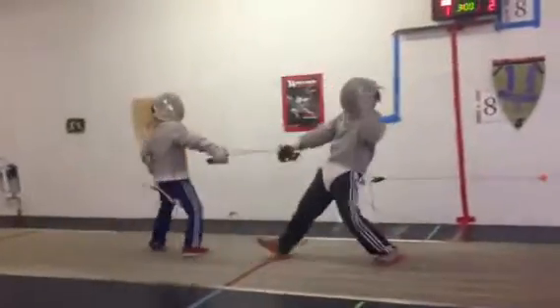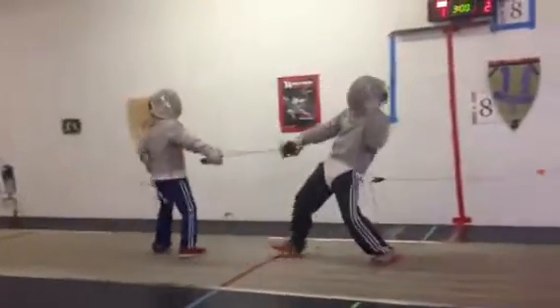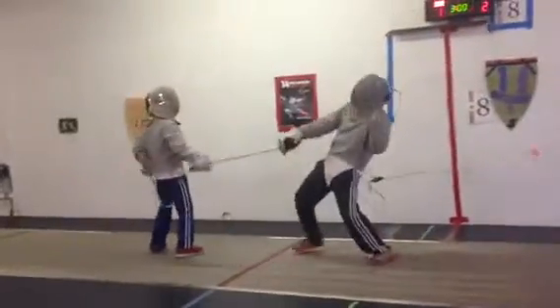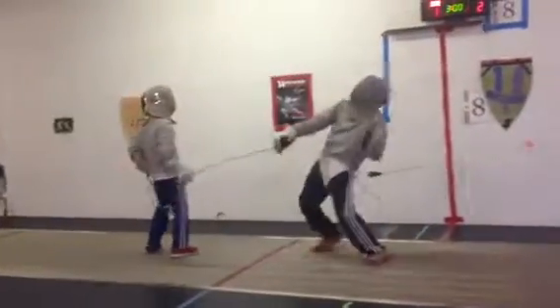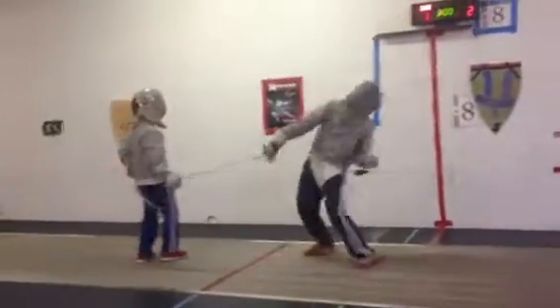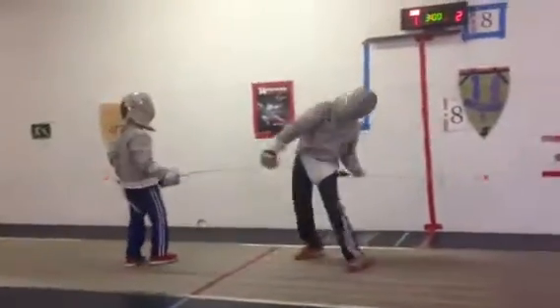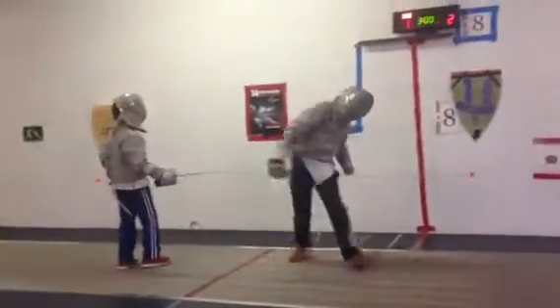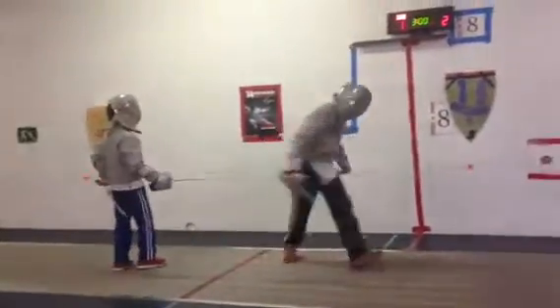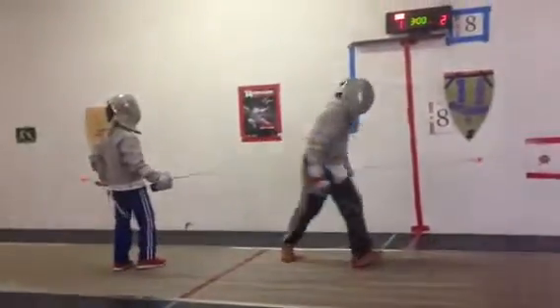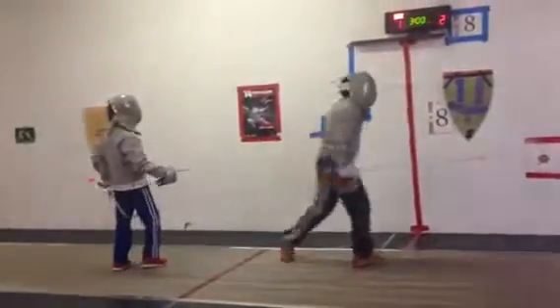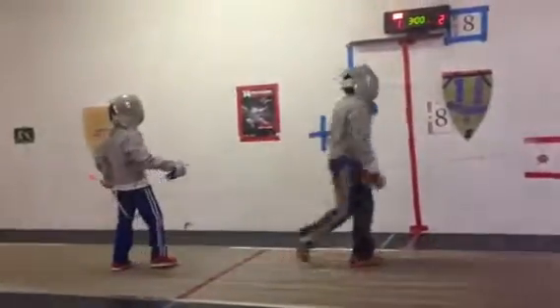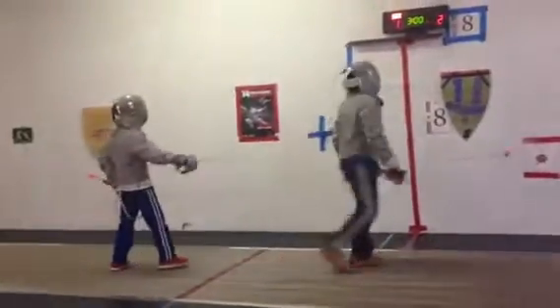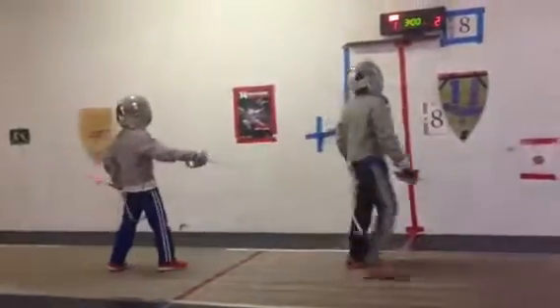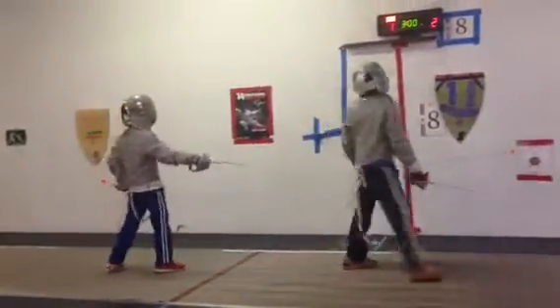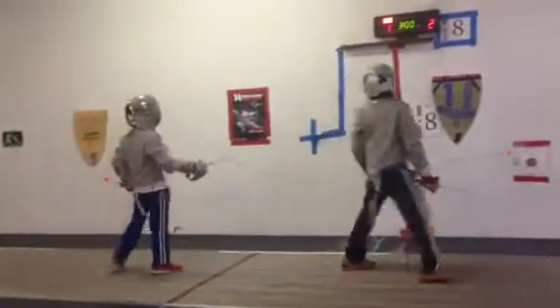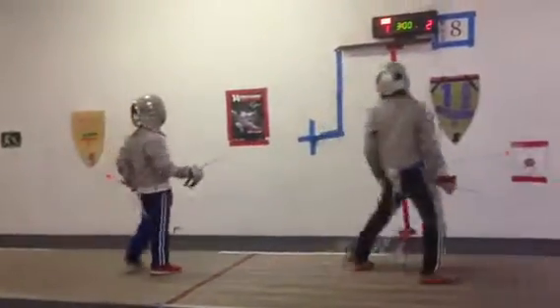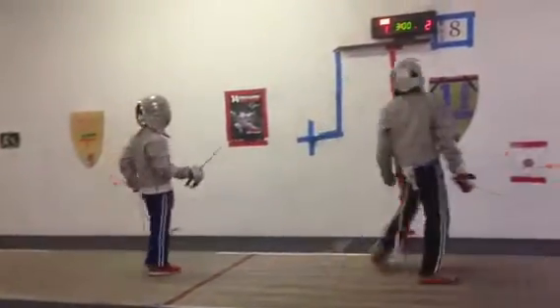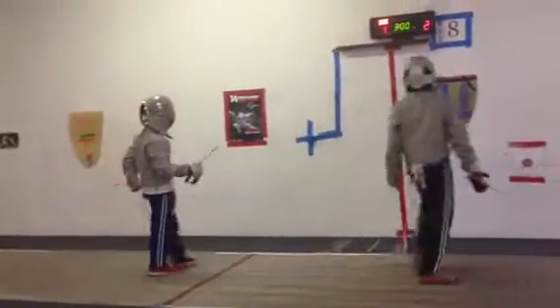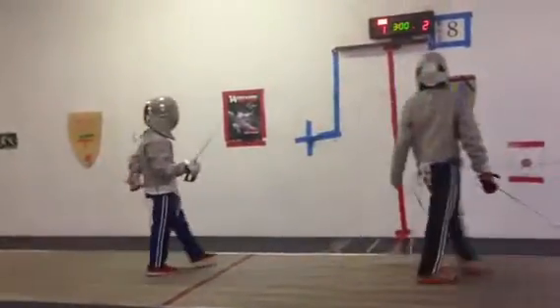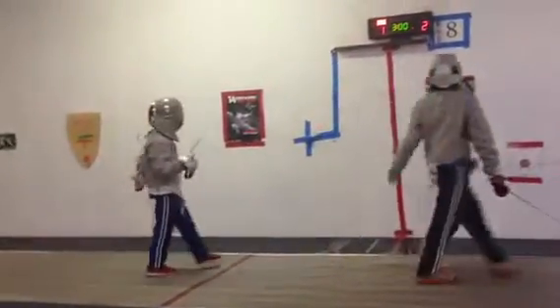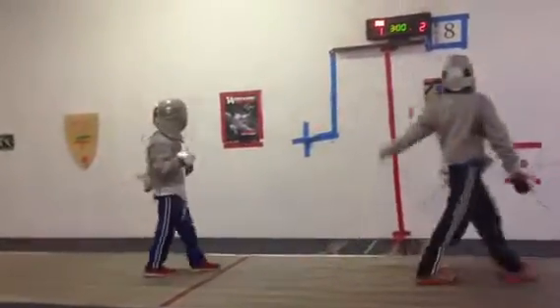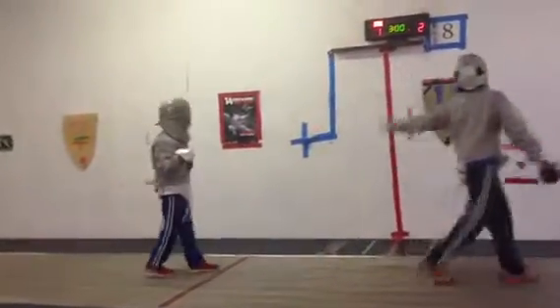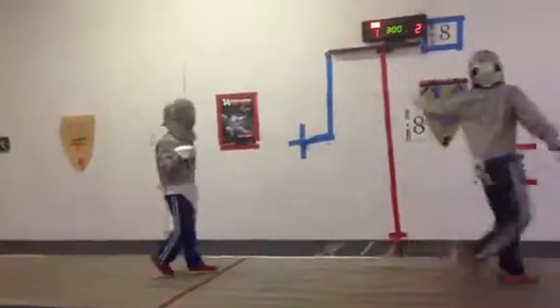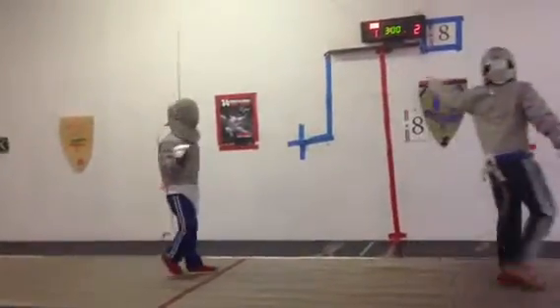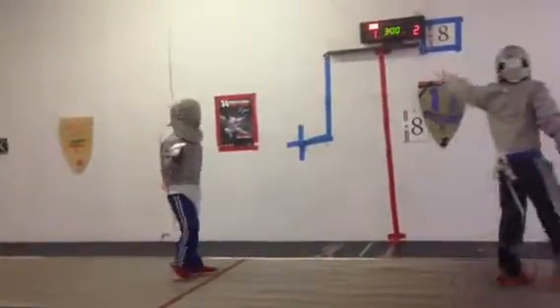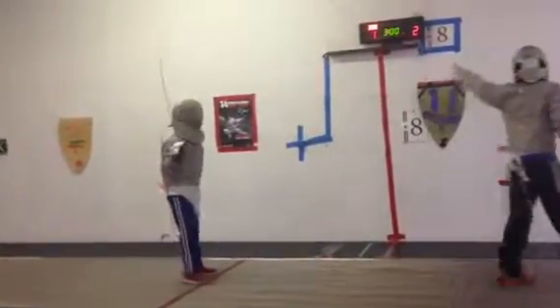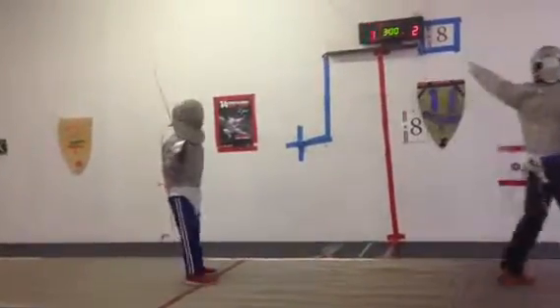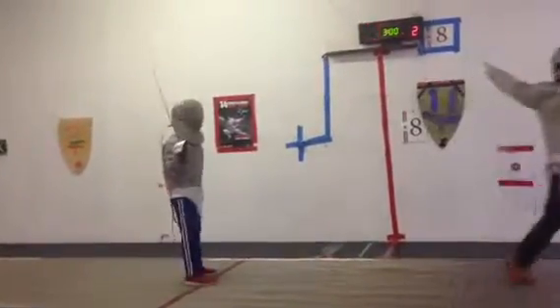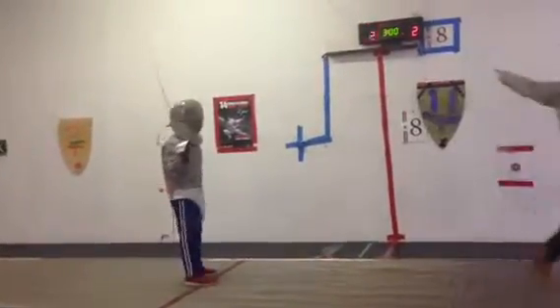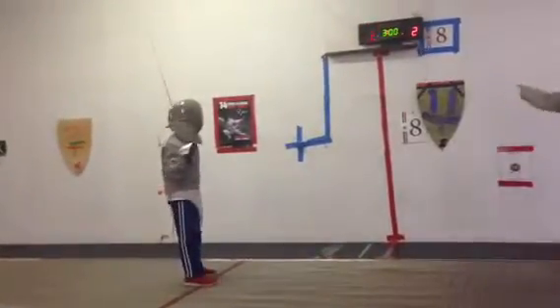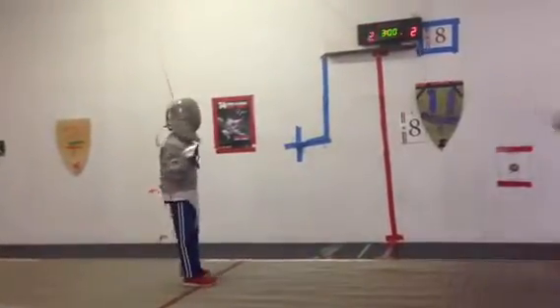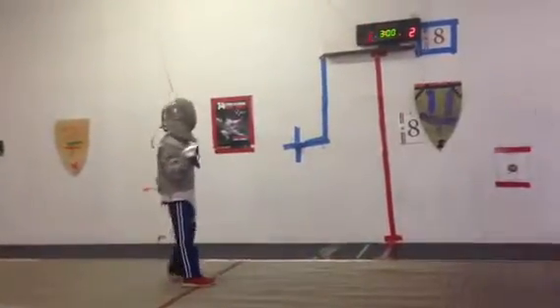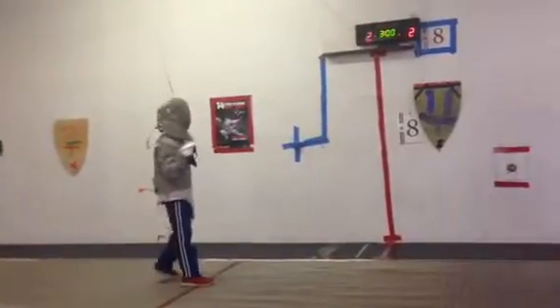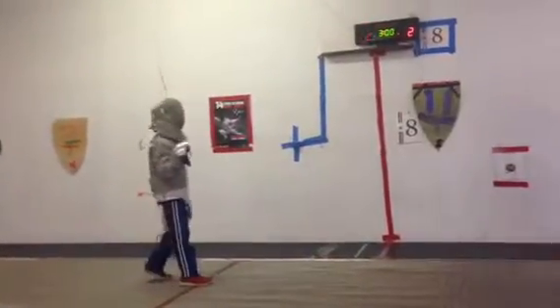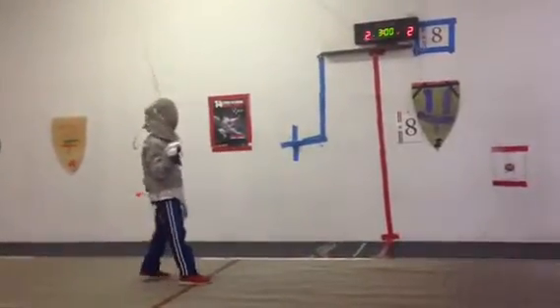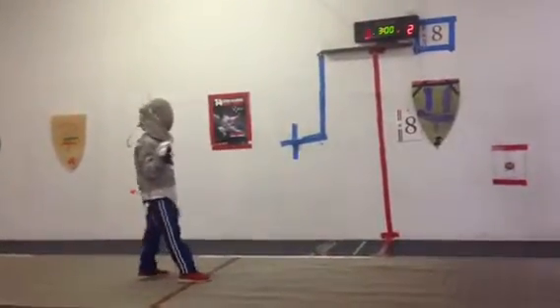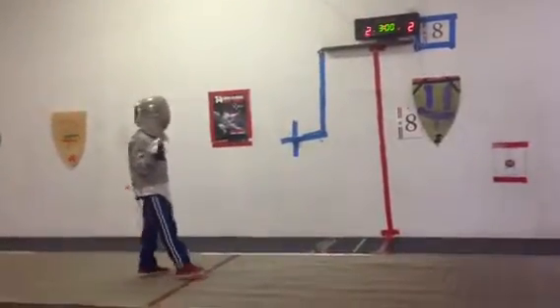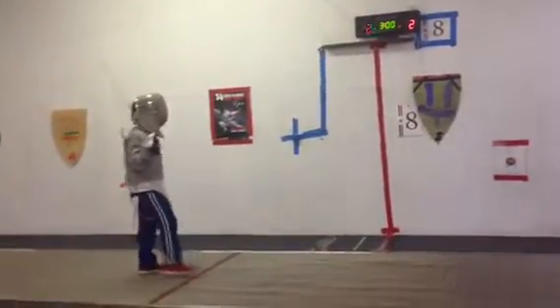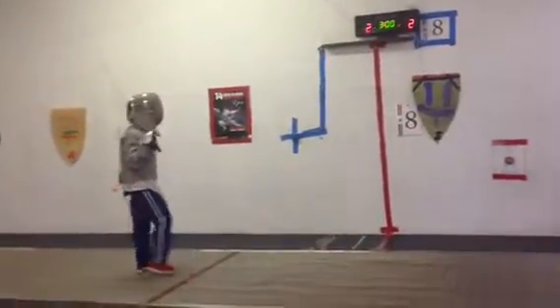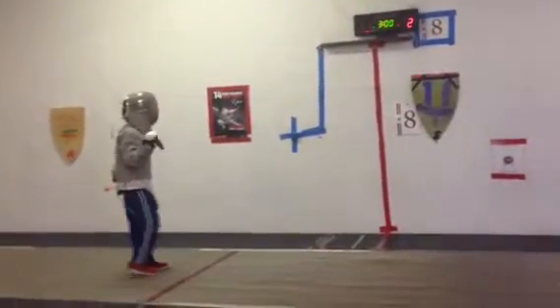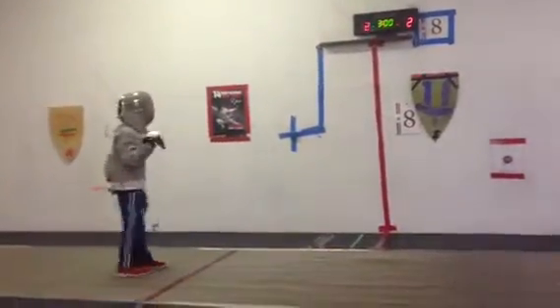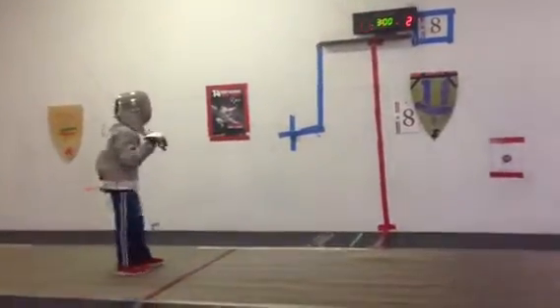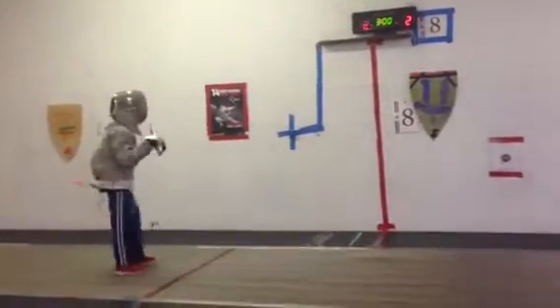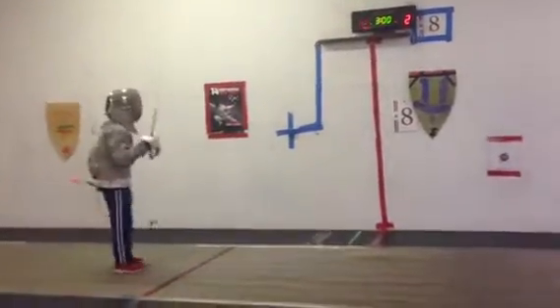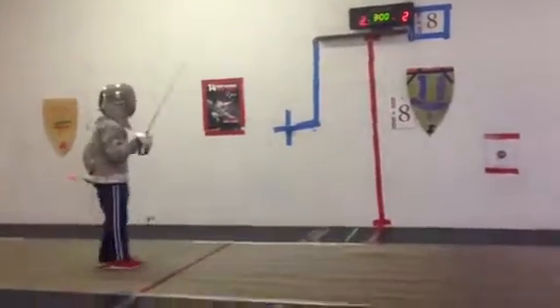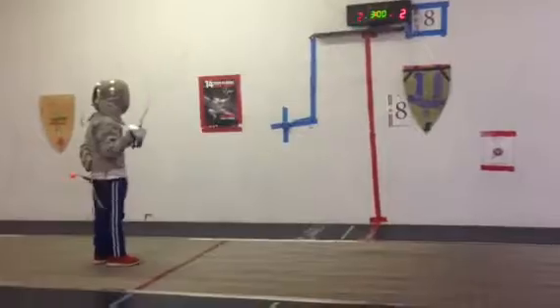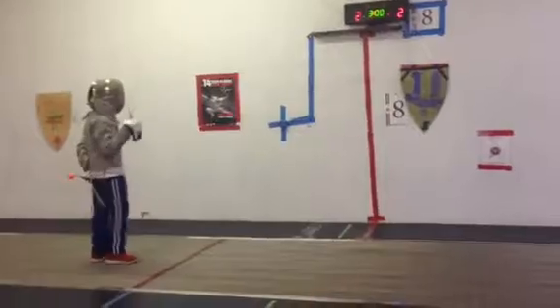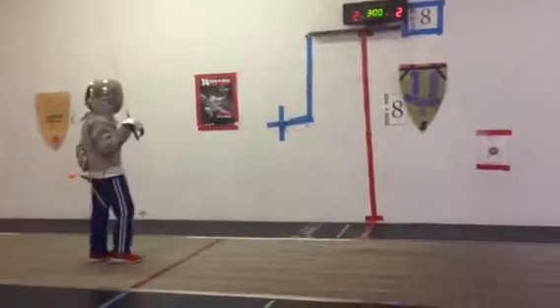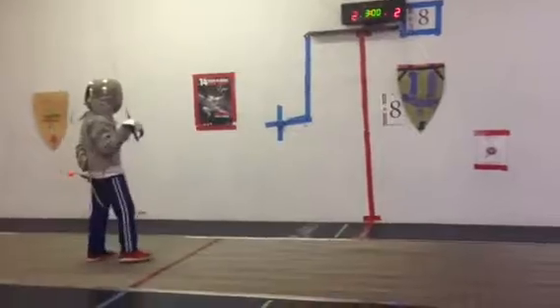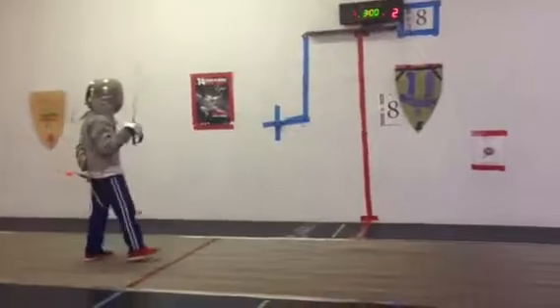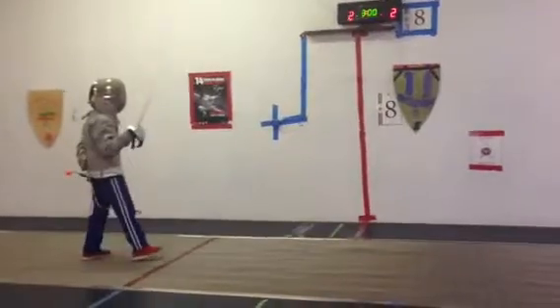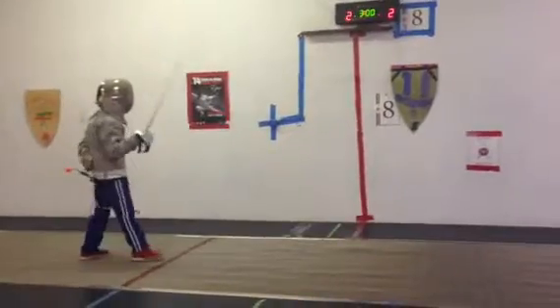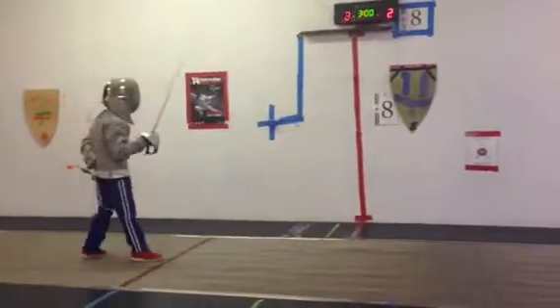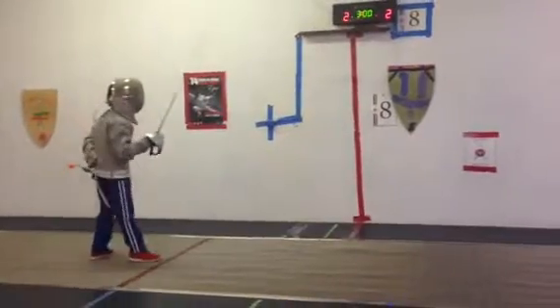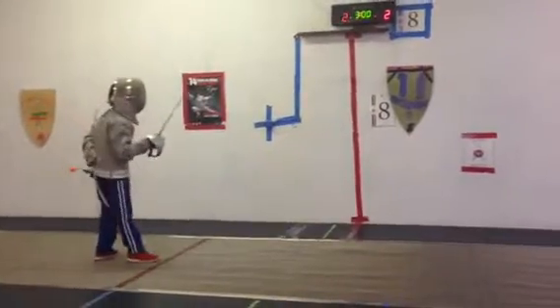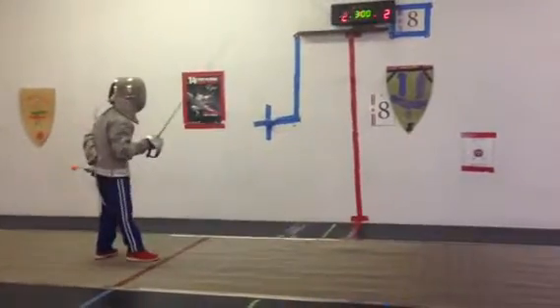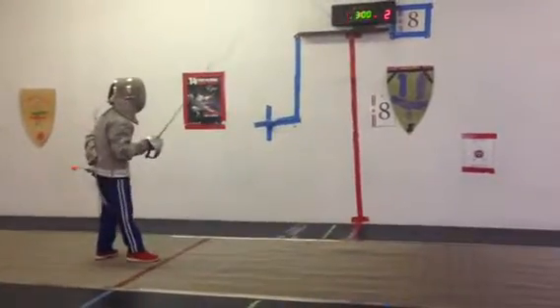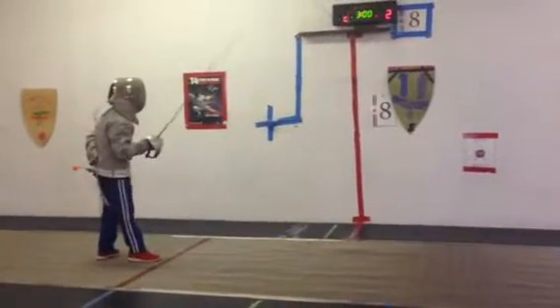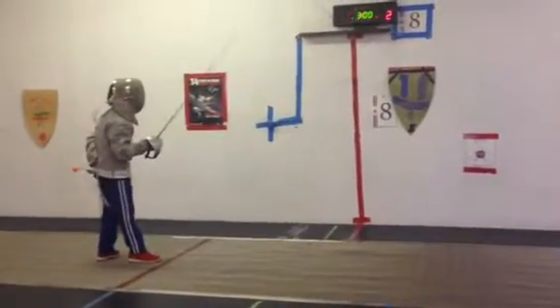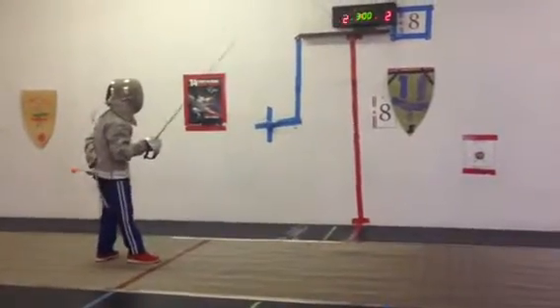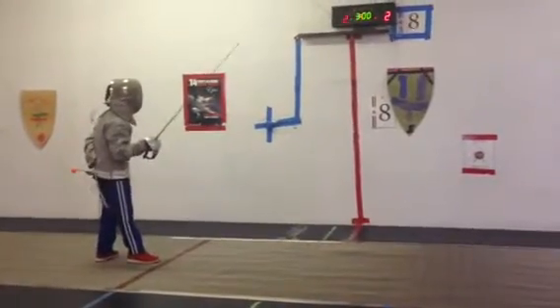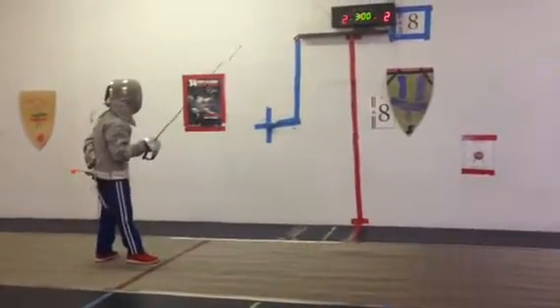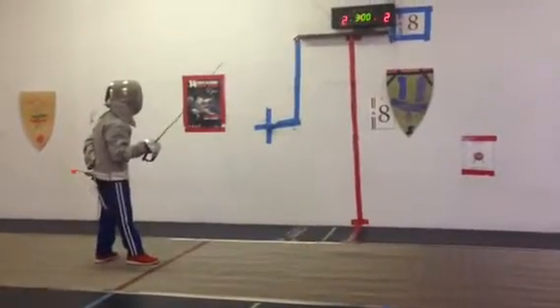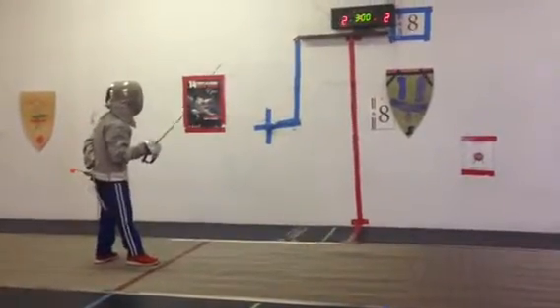Halt. Perpillation. Attack. 2-0. On guard. Ready? Pants.